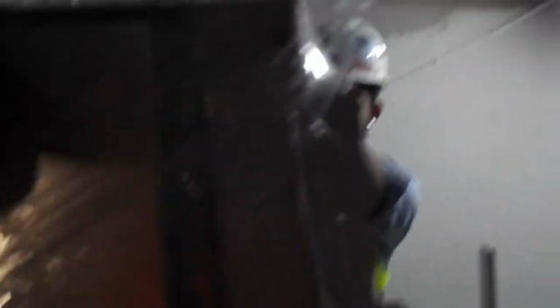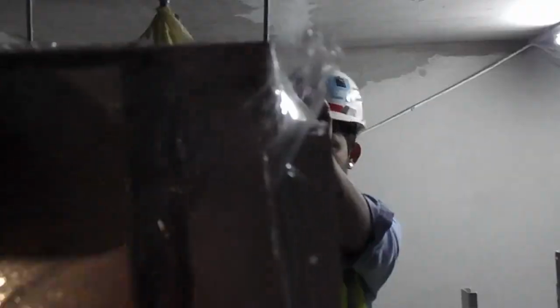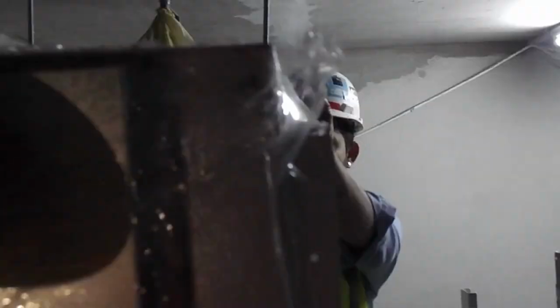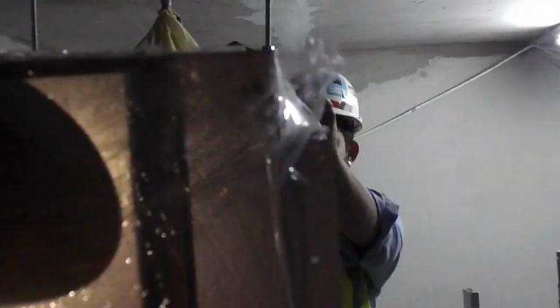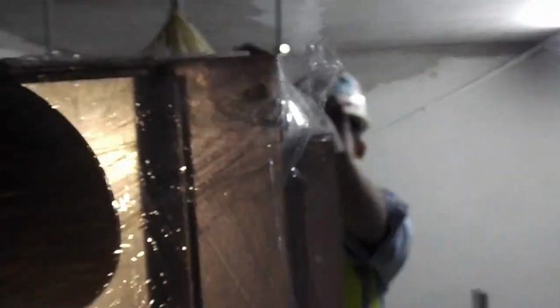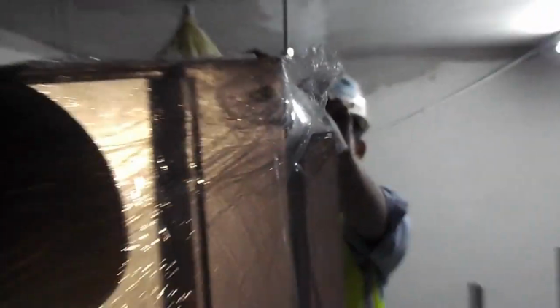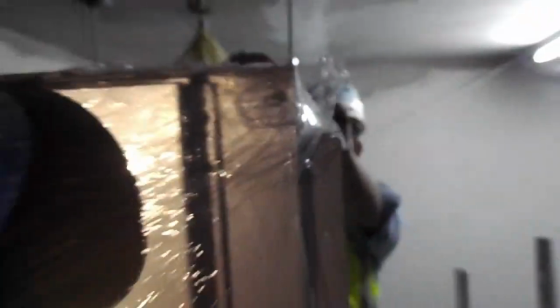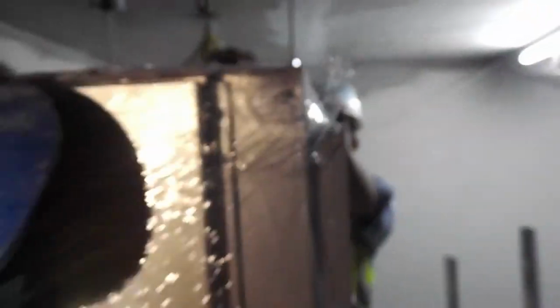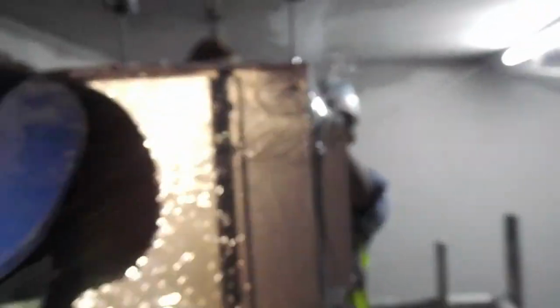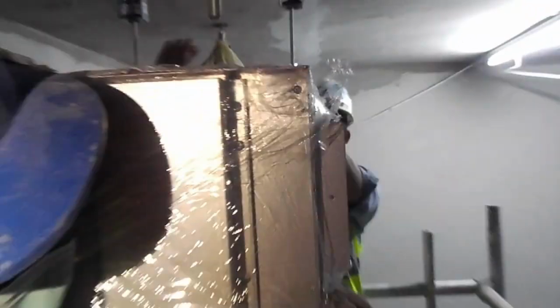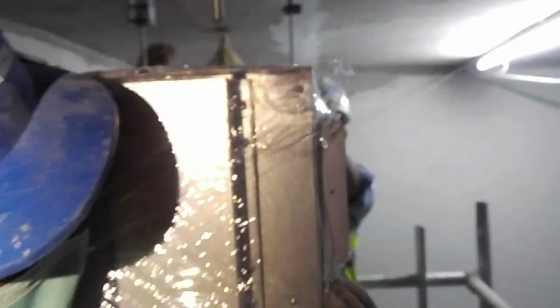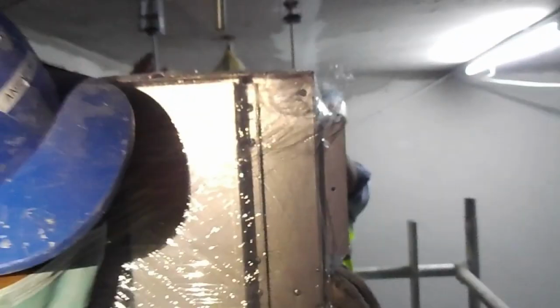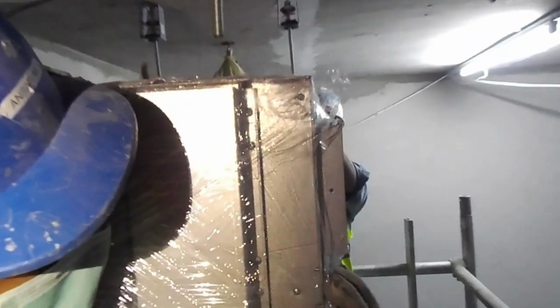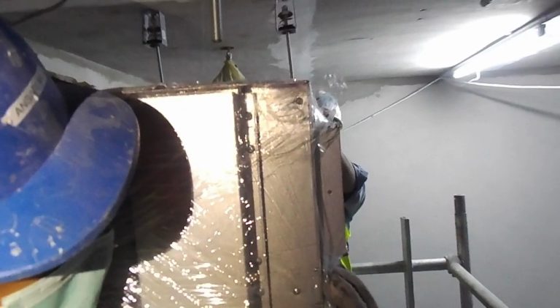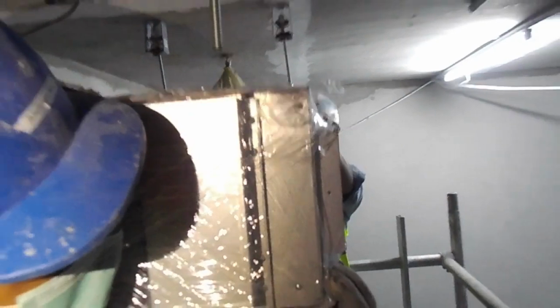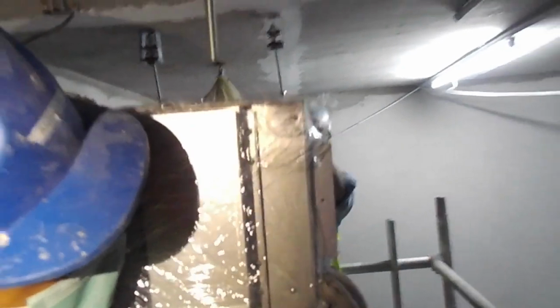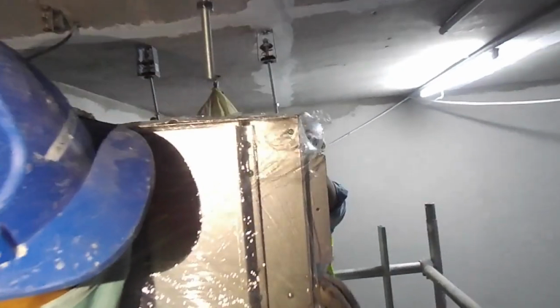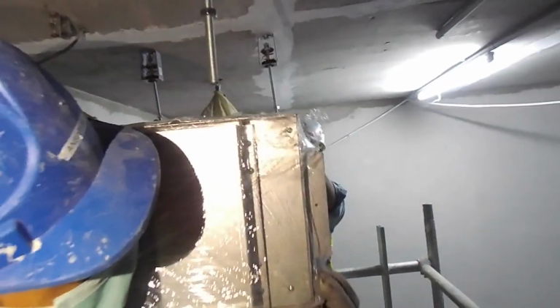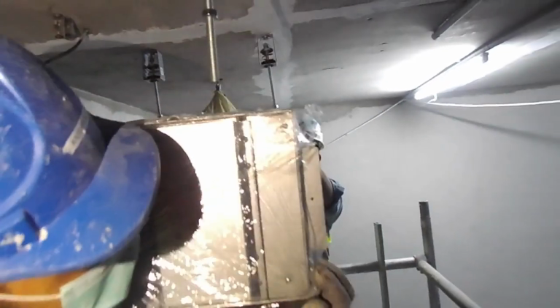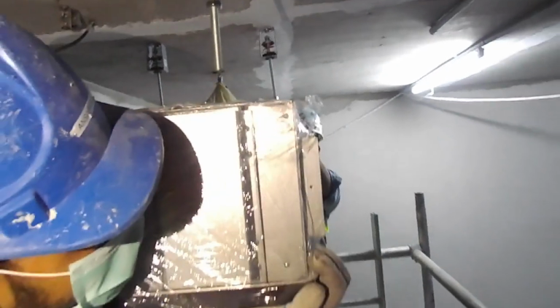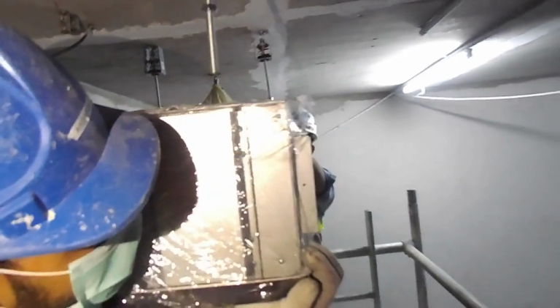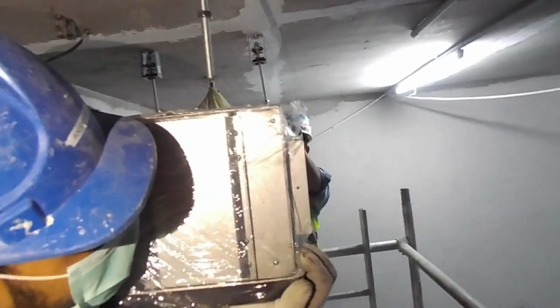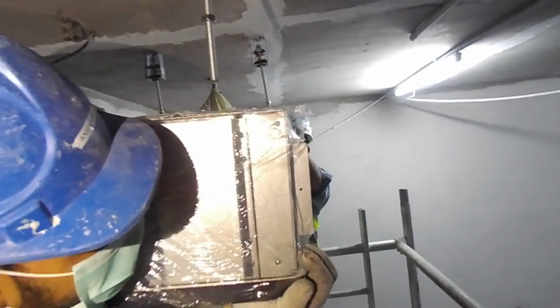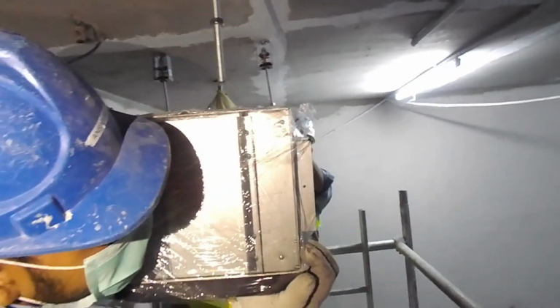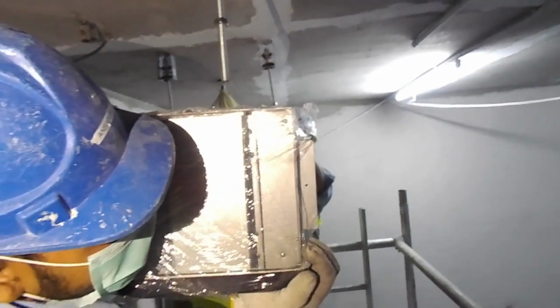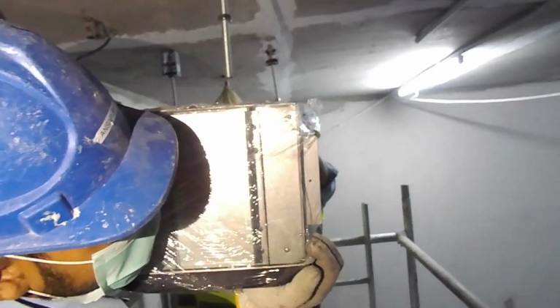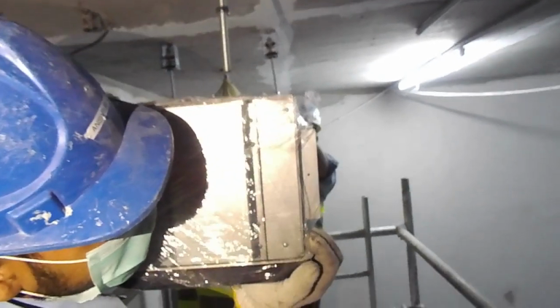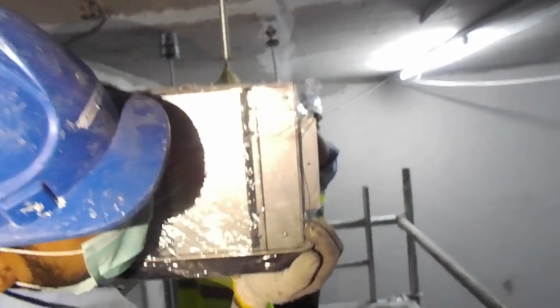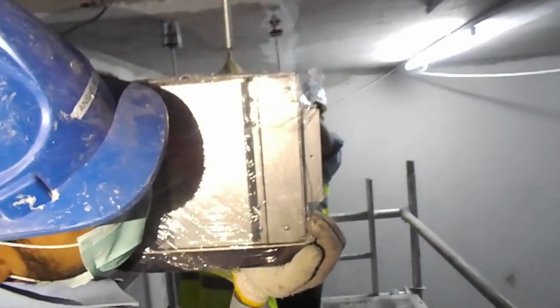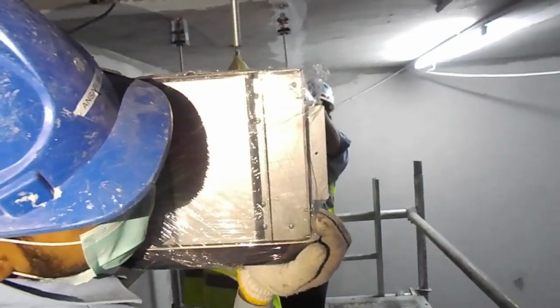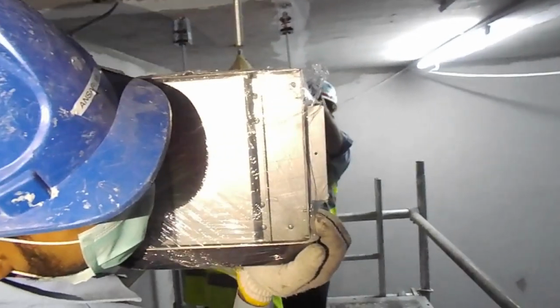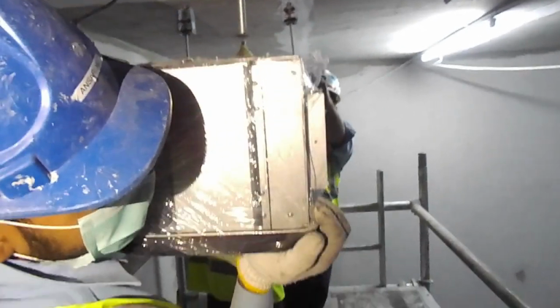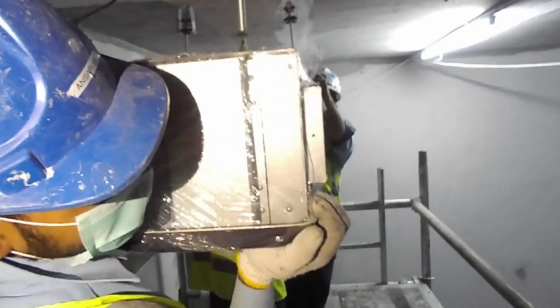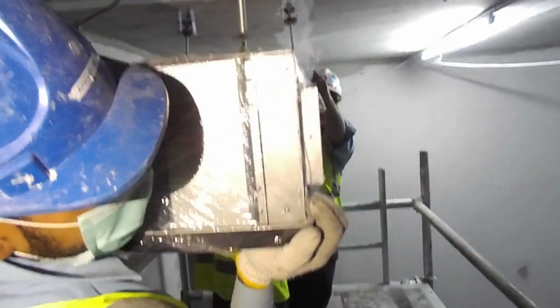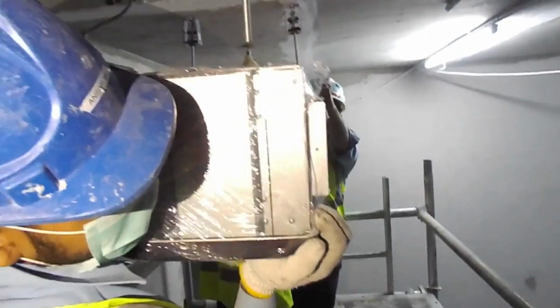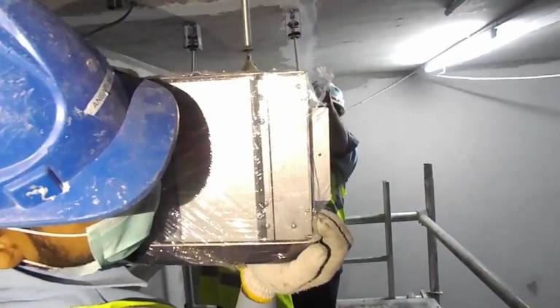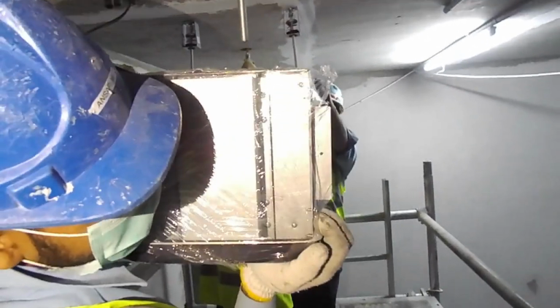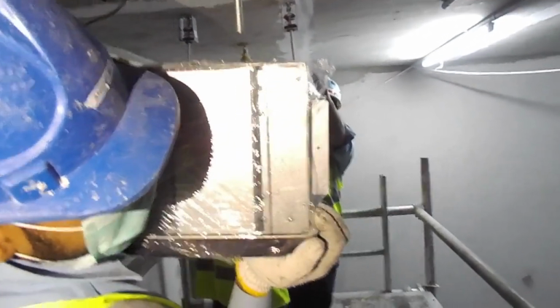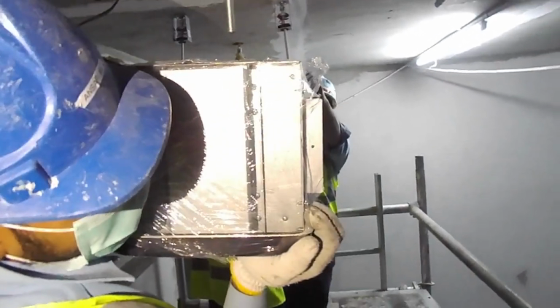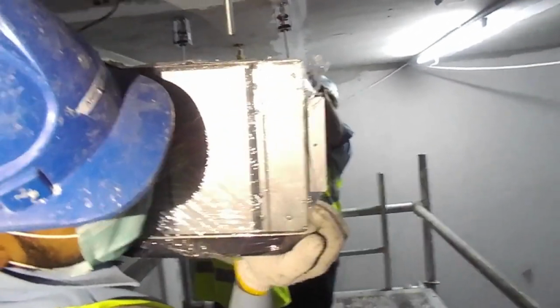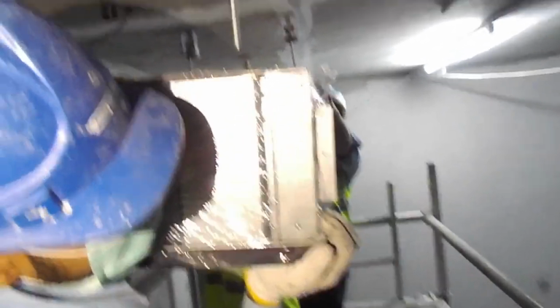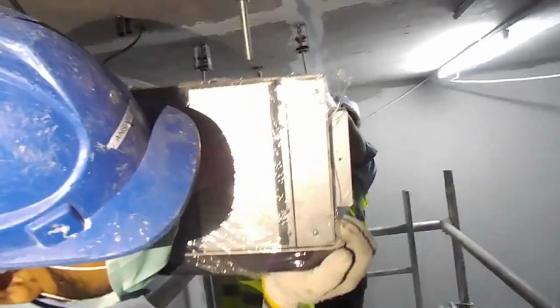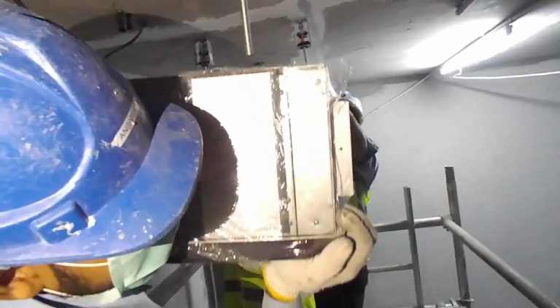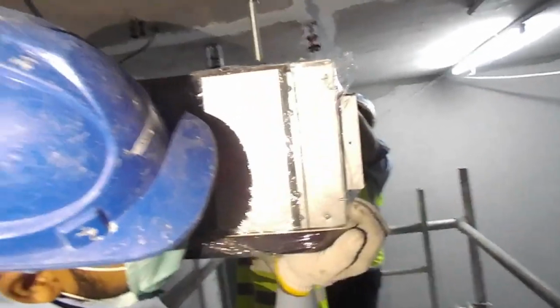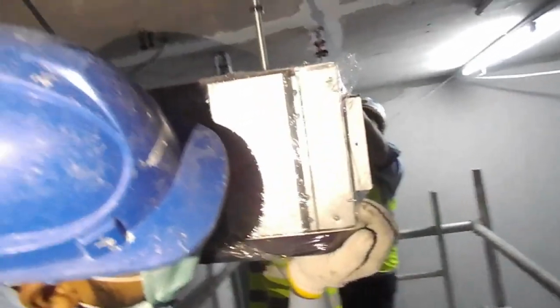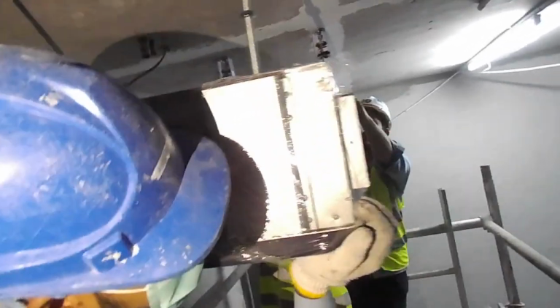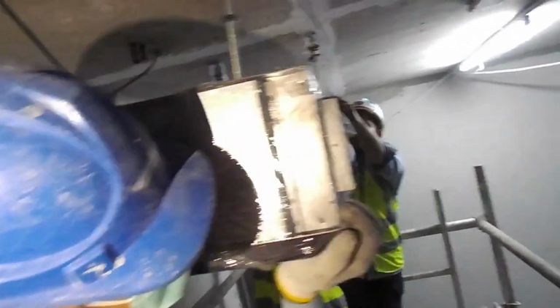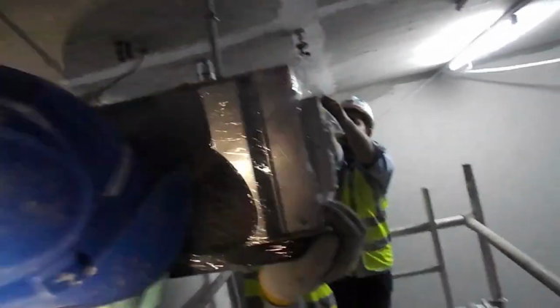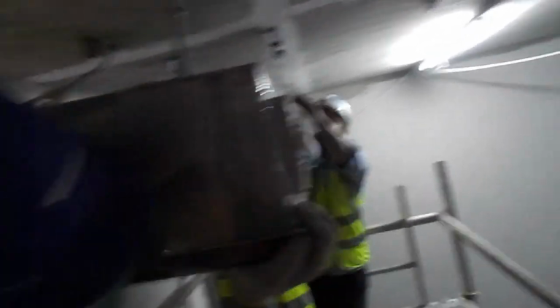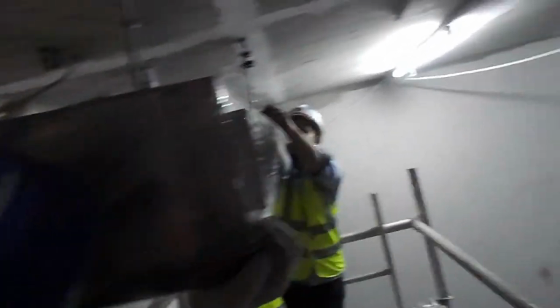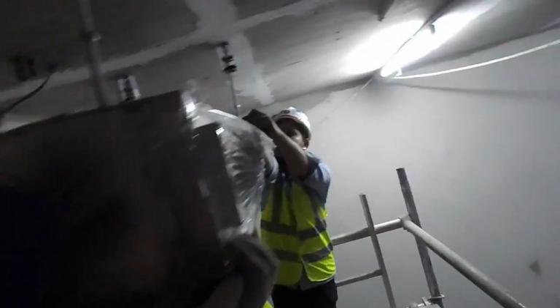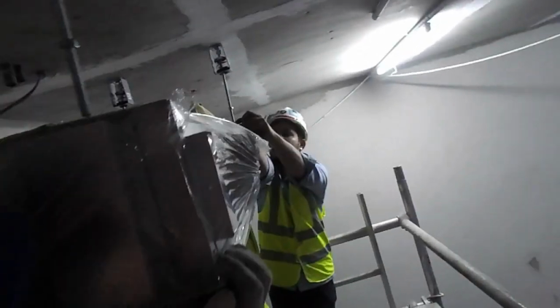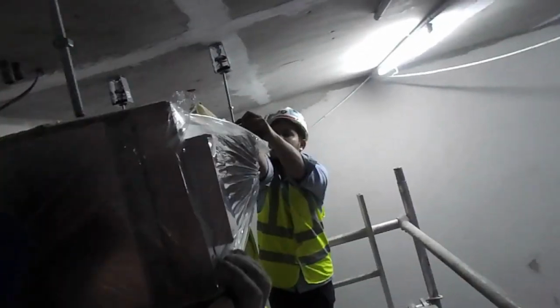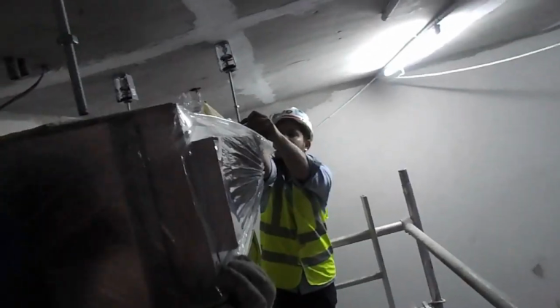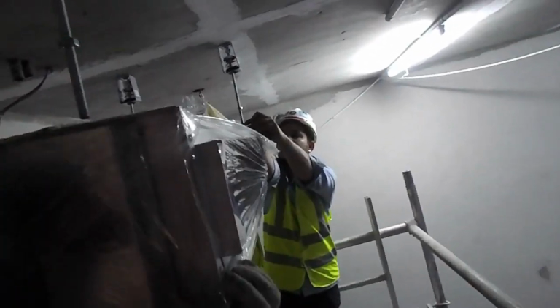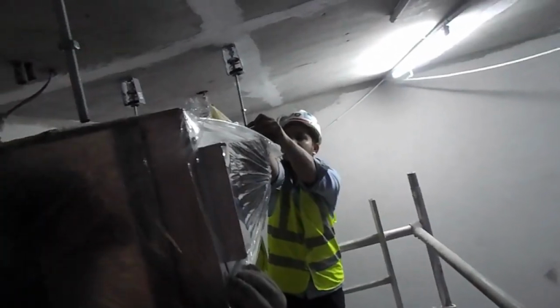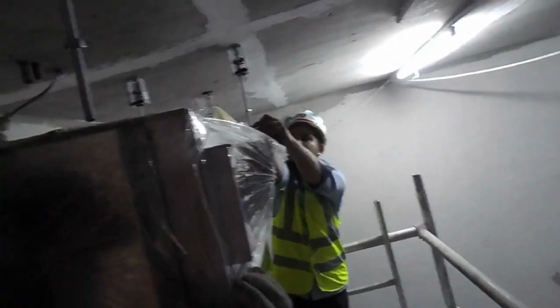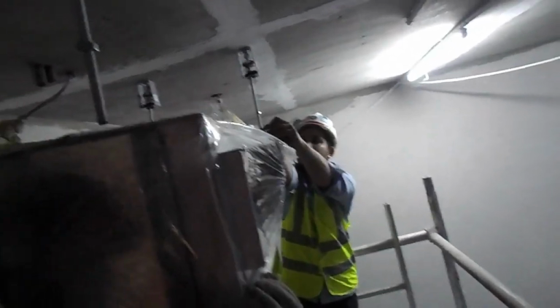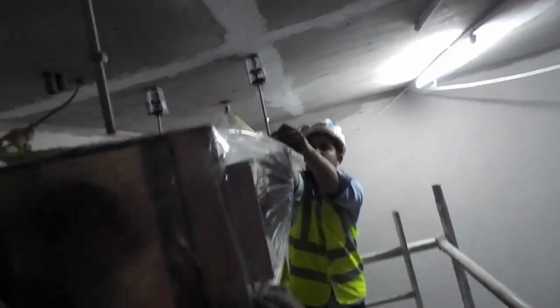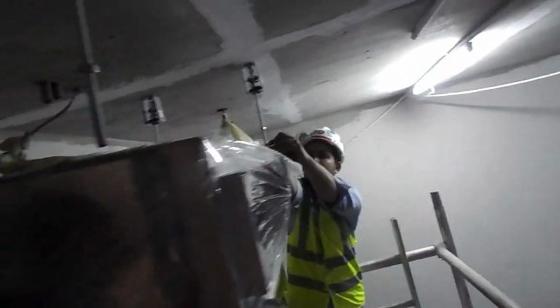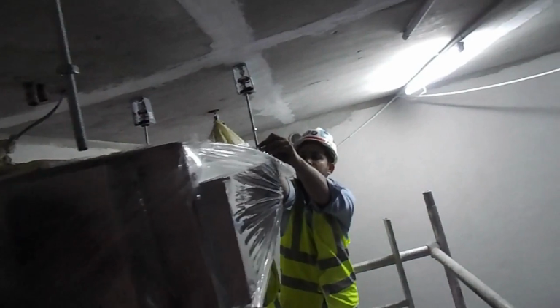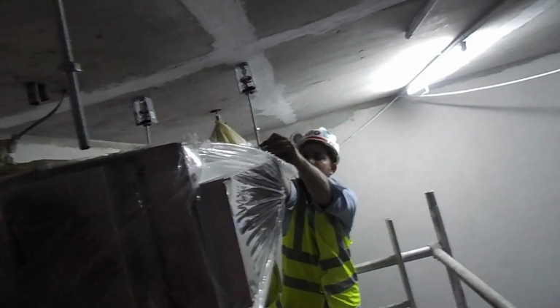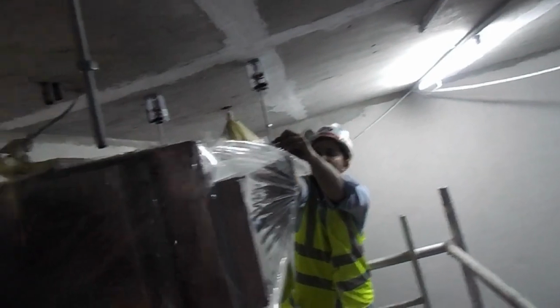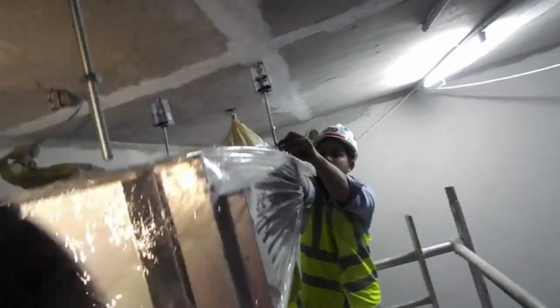Now we are lifting the FCU up, as you can see, and we are putting the lock nut in place.